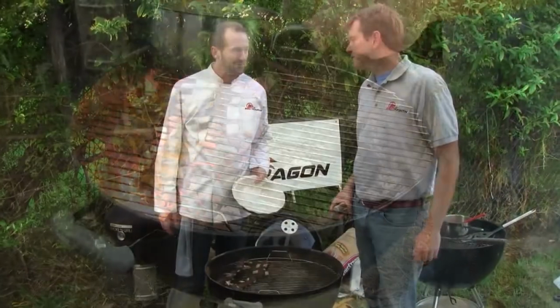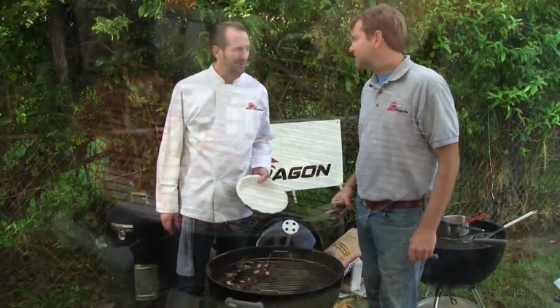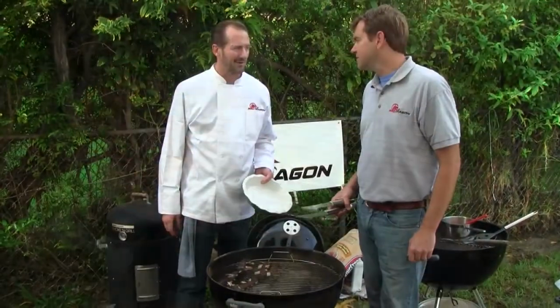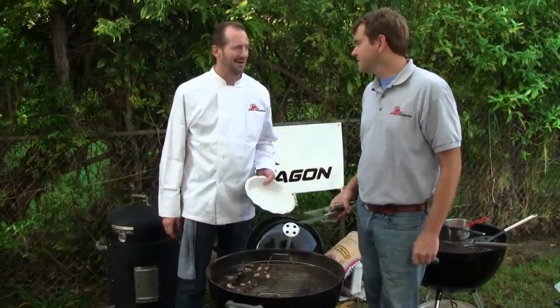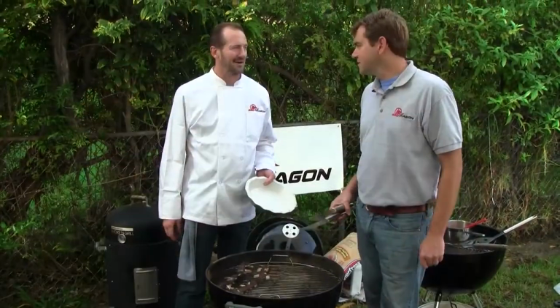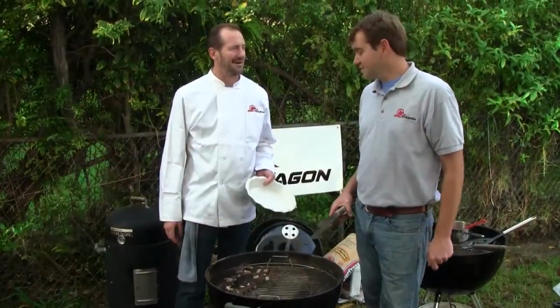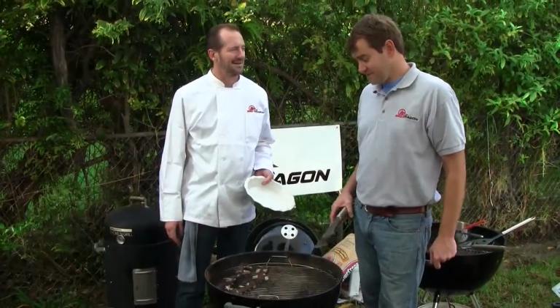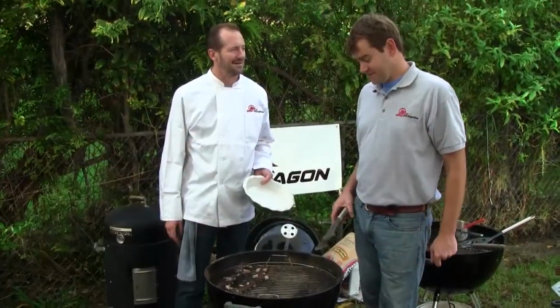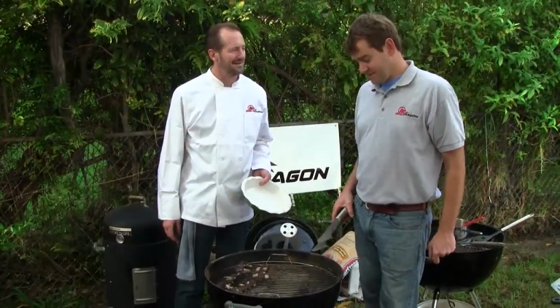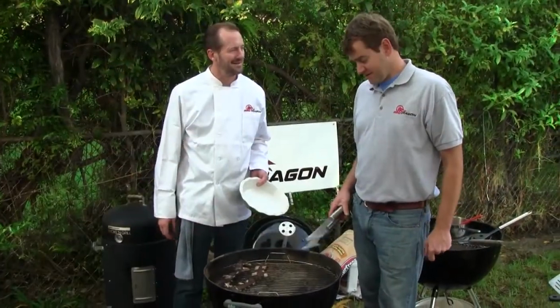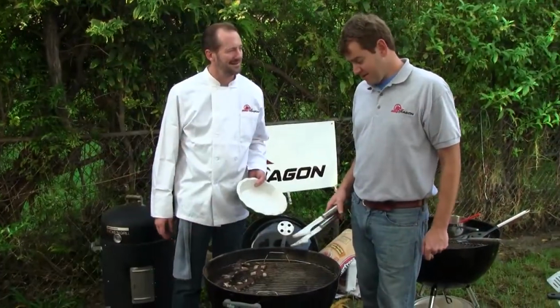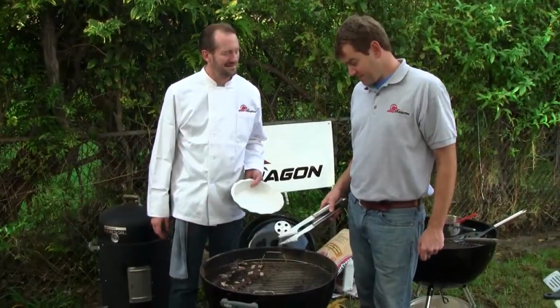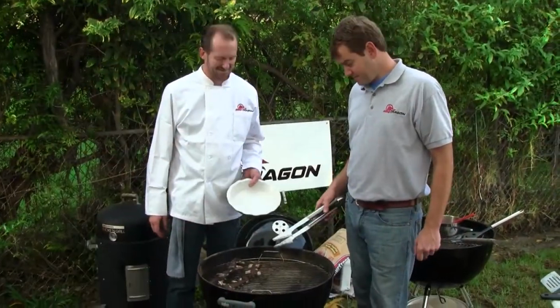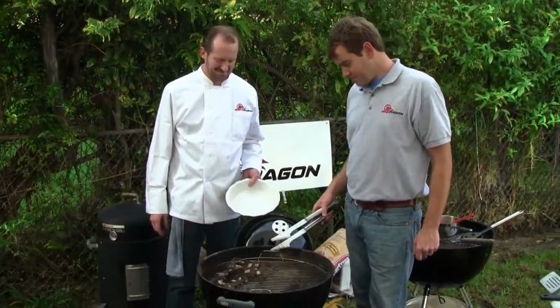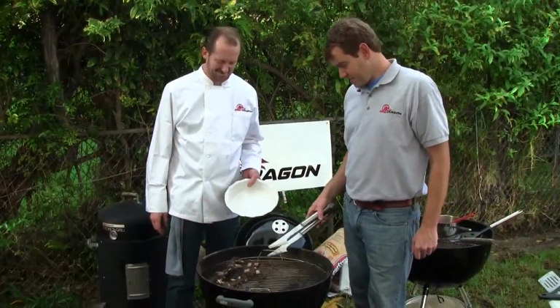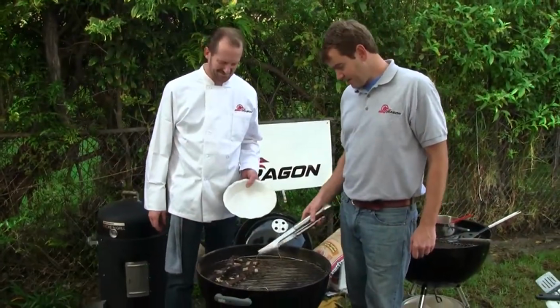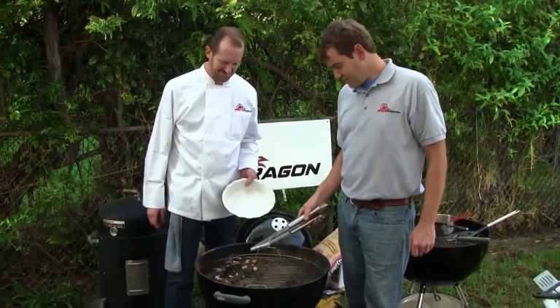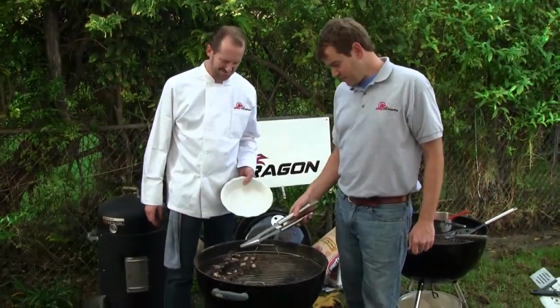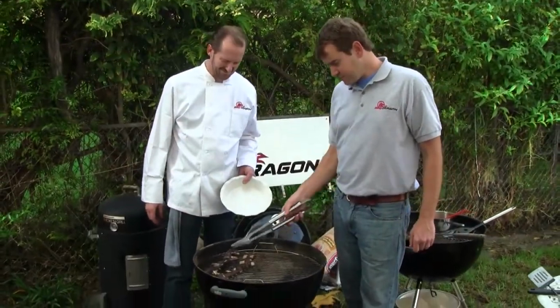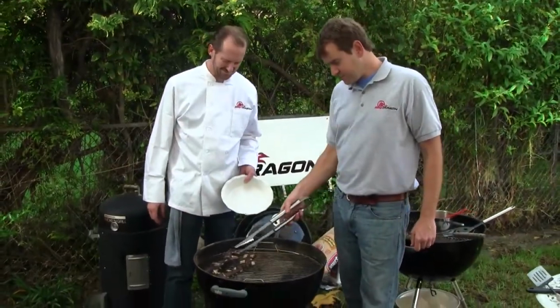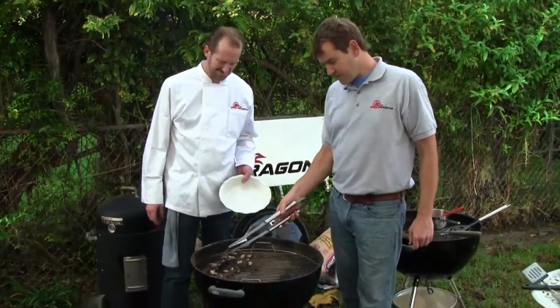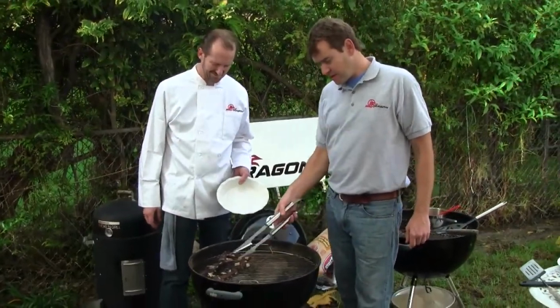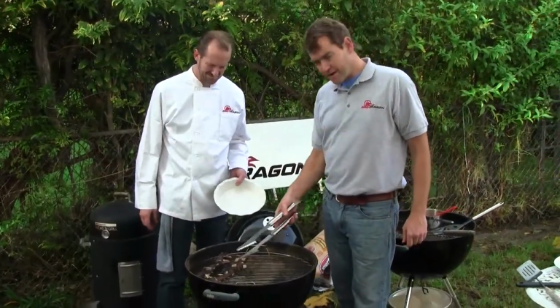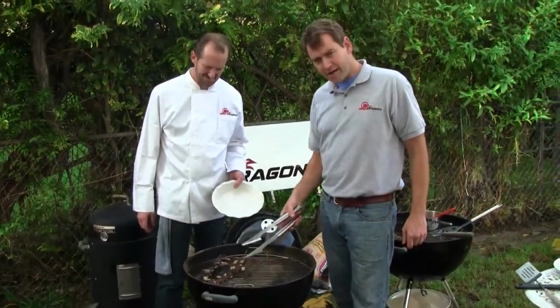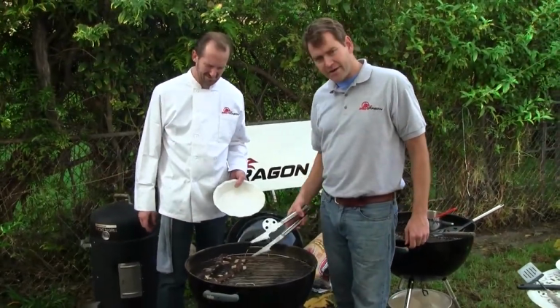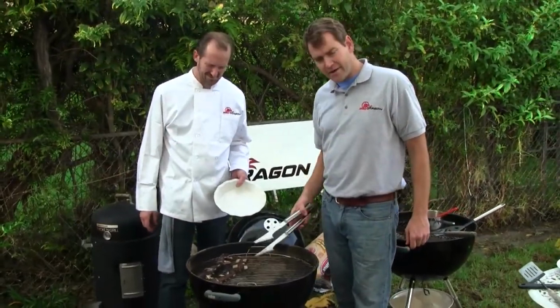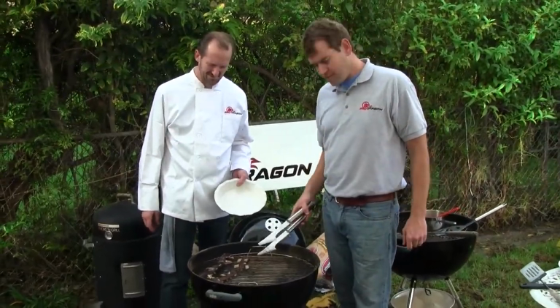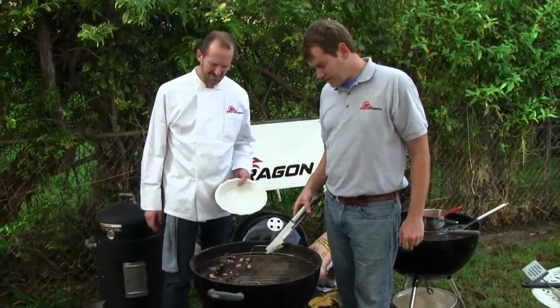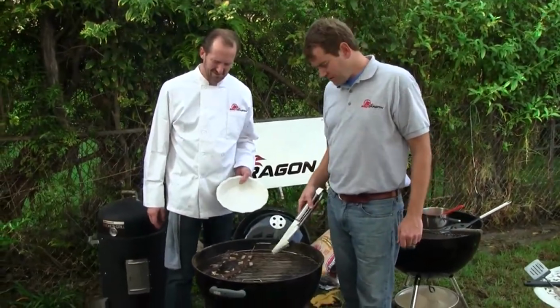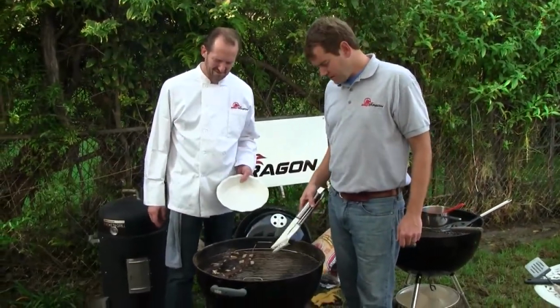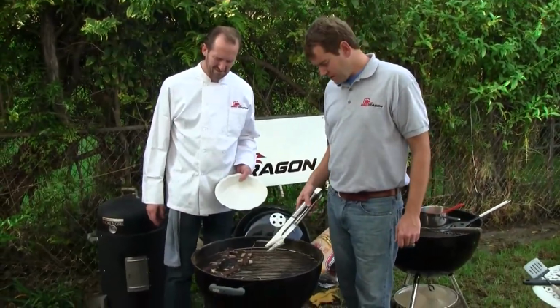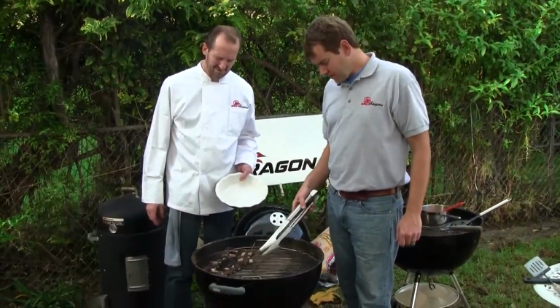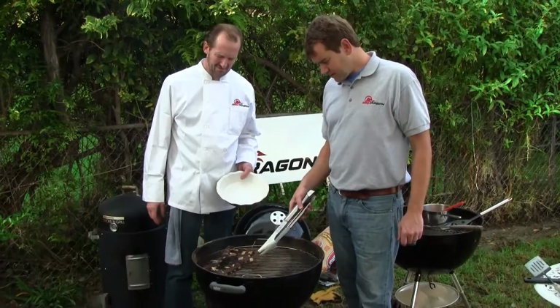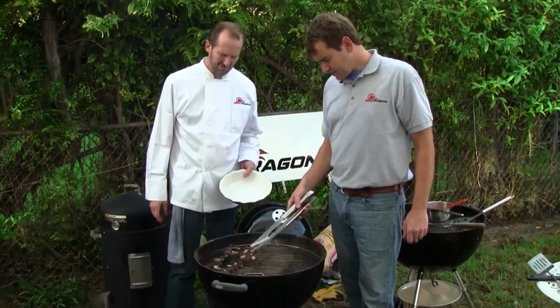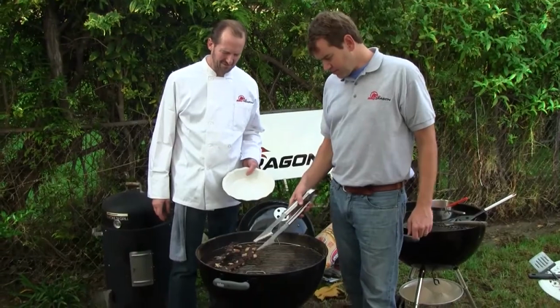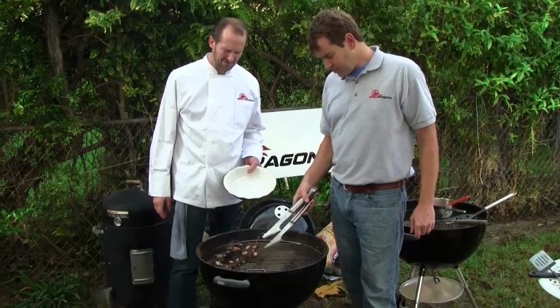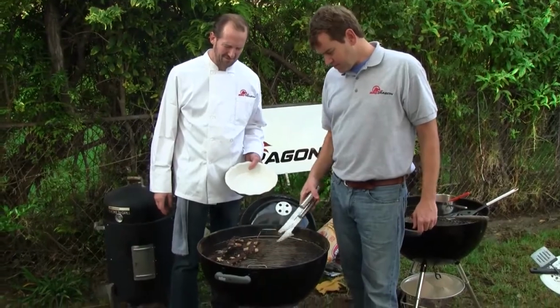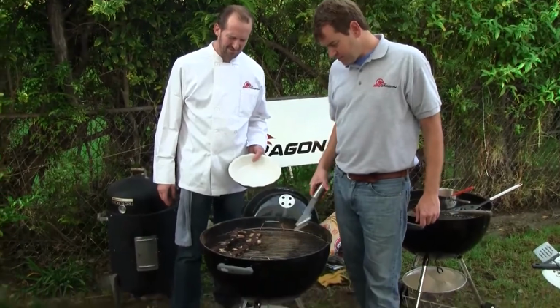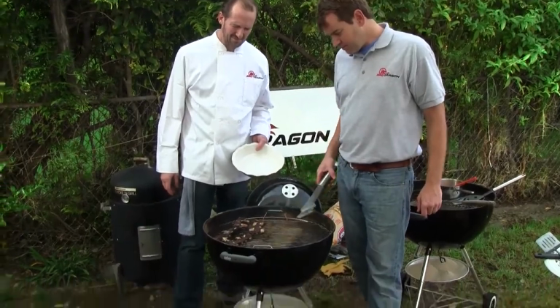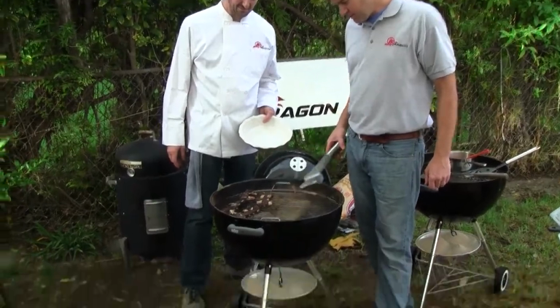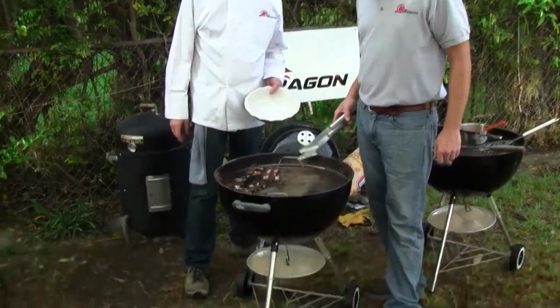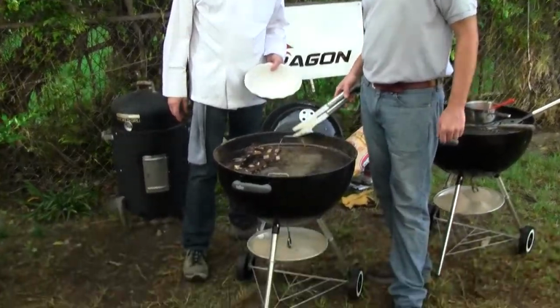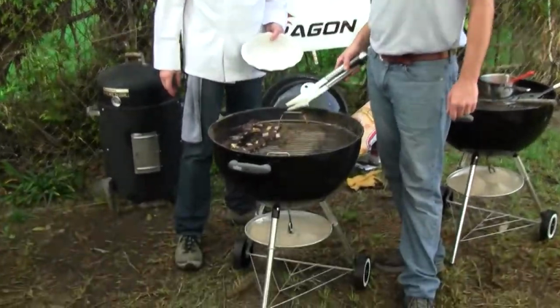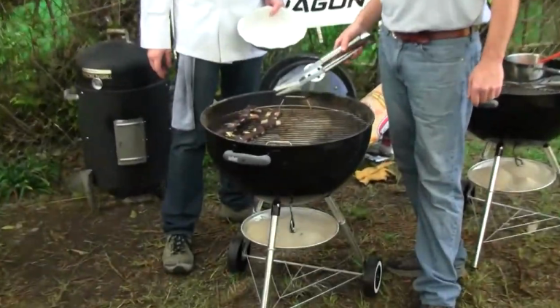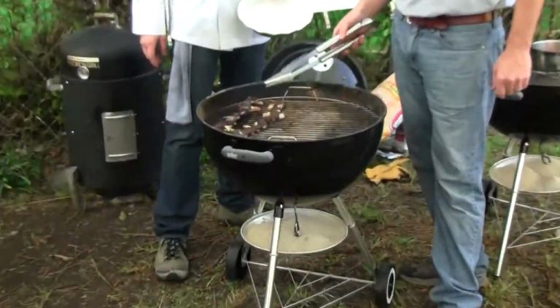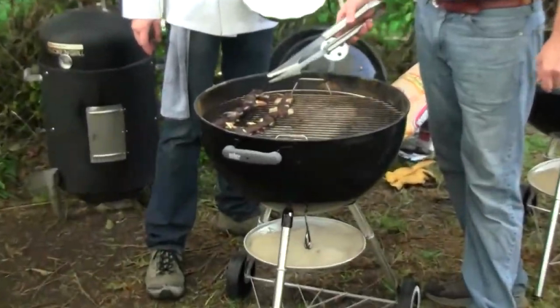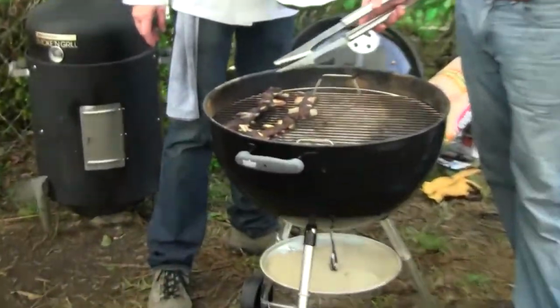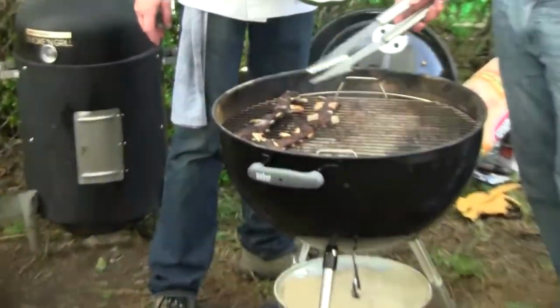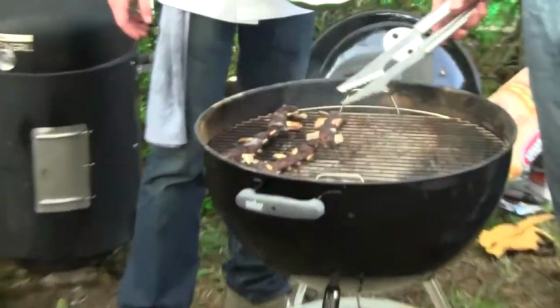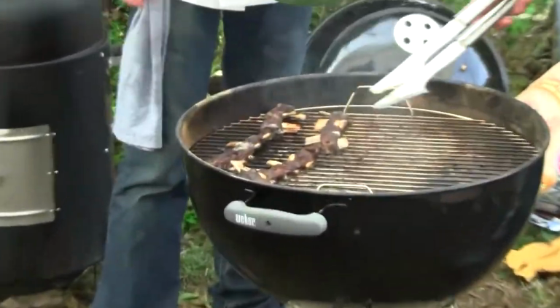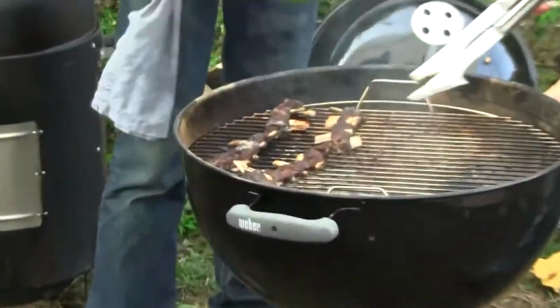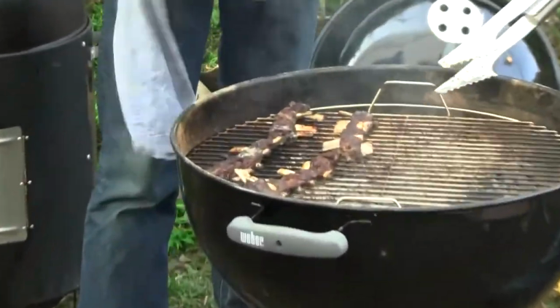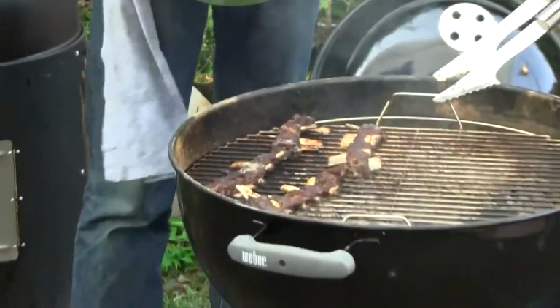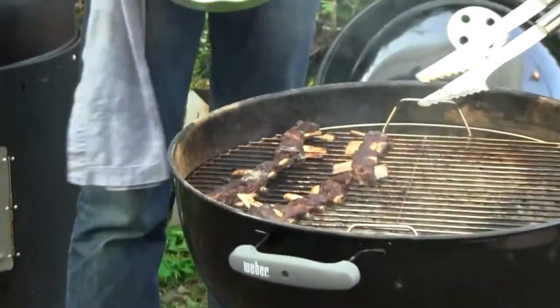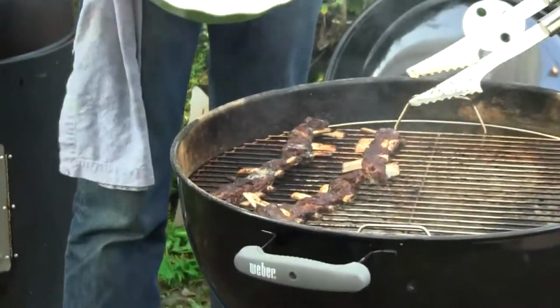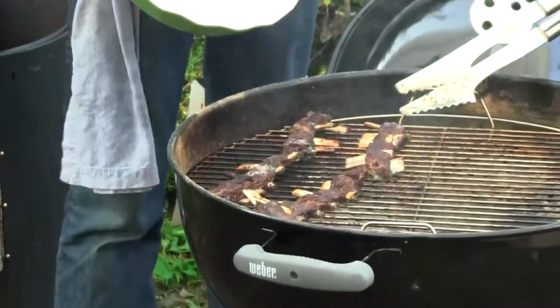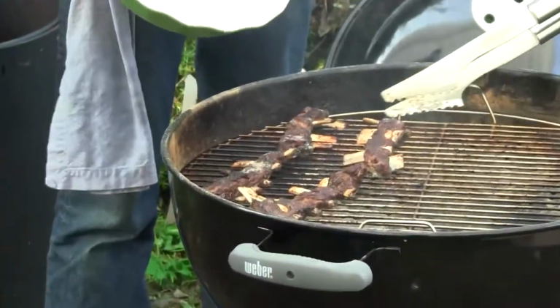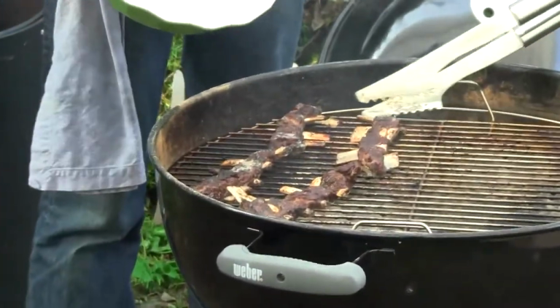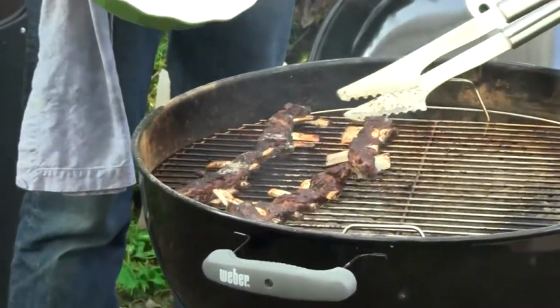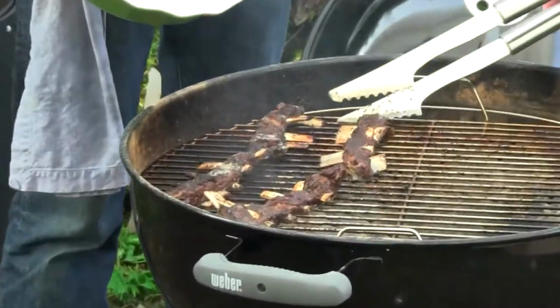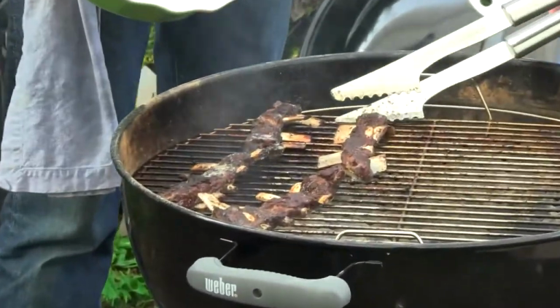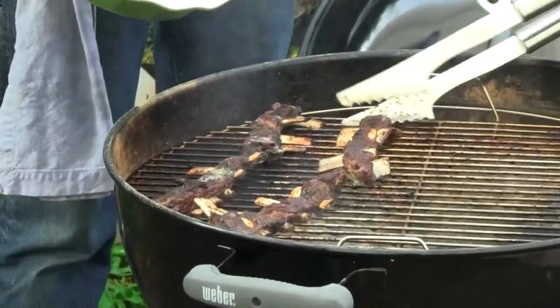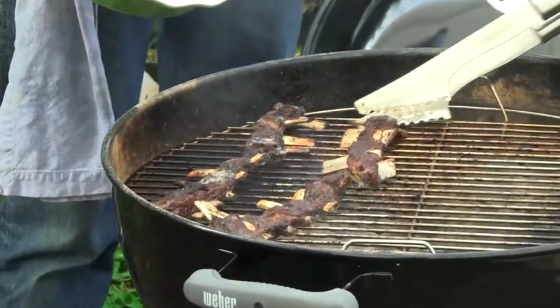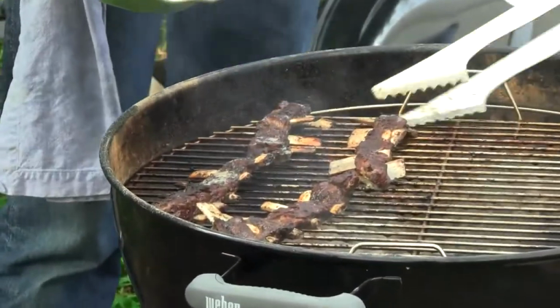Those are great. The bones are falling out now. We lost a couple of them in the fire. They are nicely charred — just what we were anticipating.